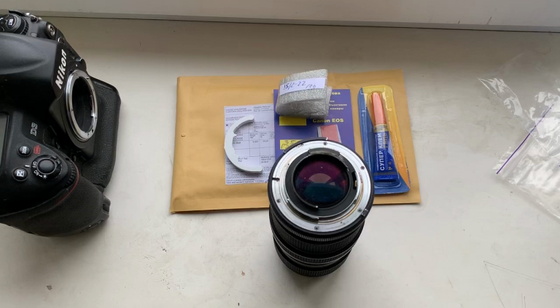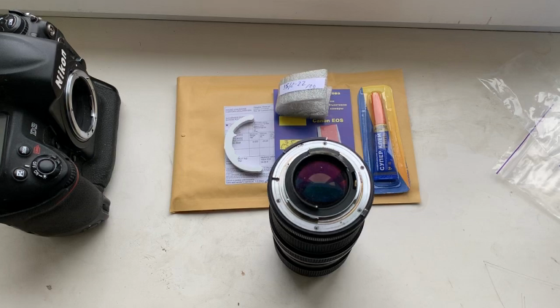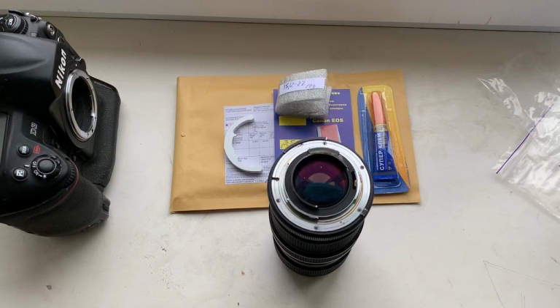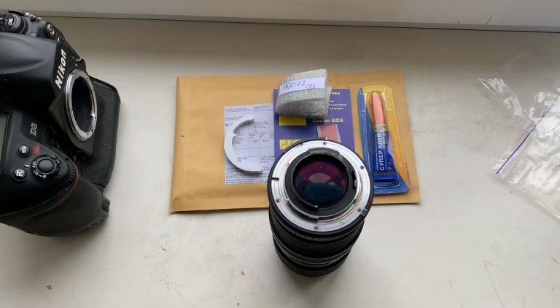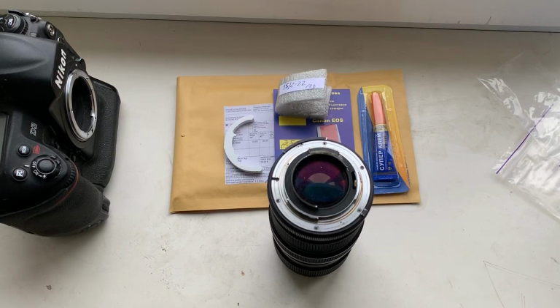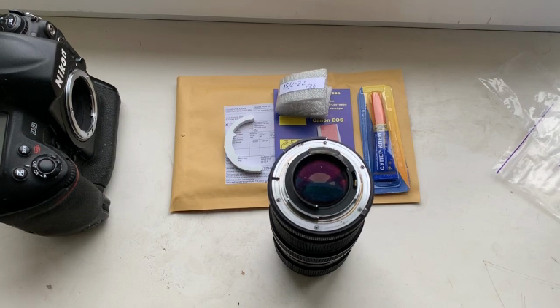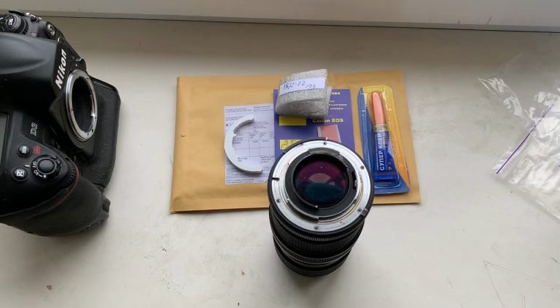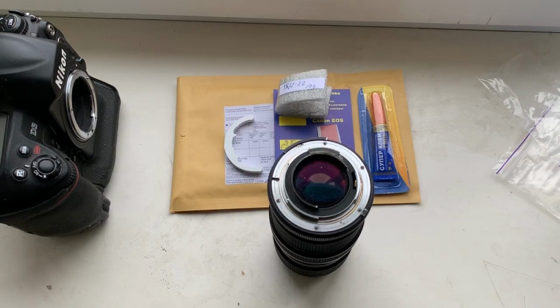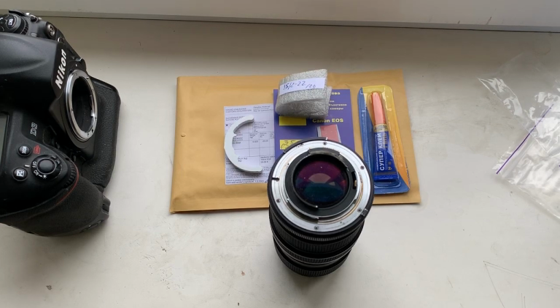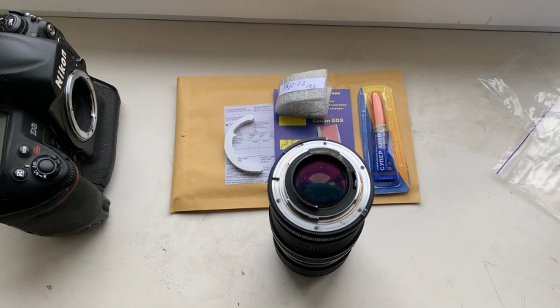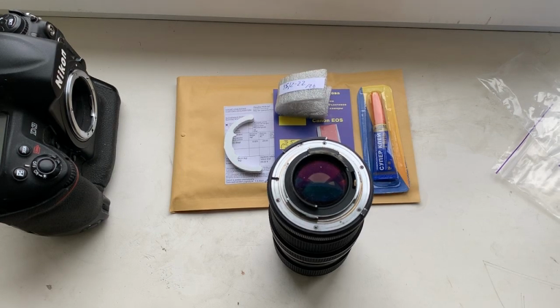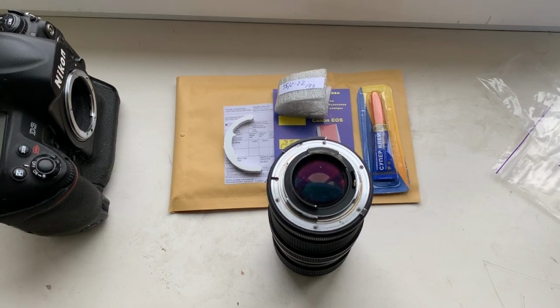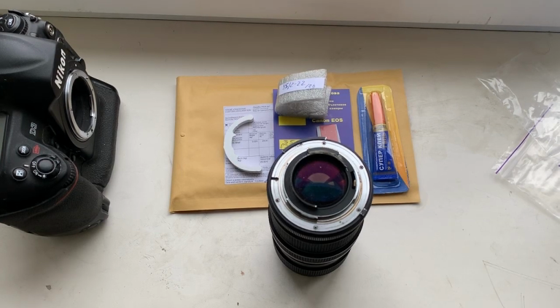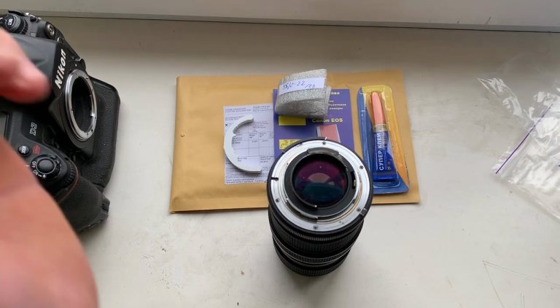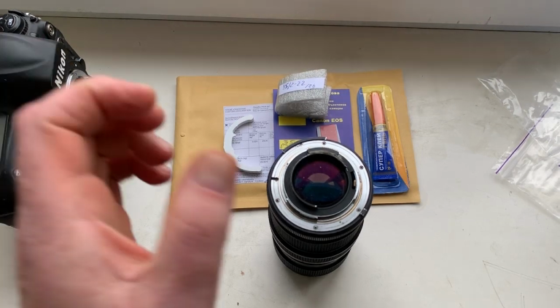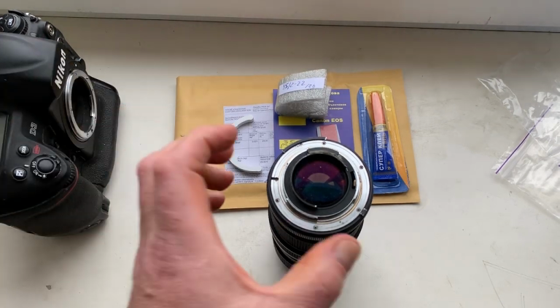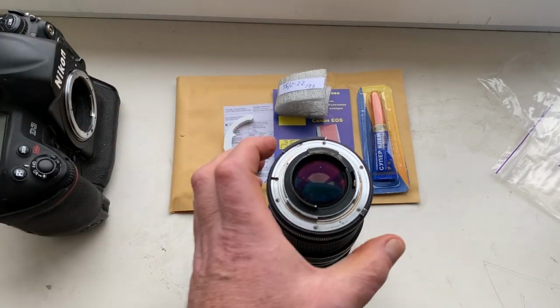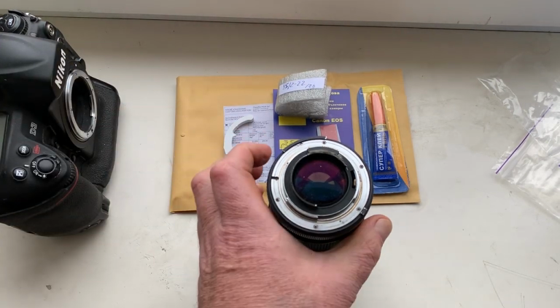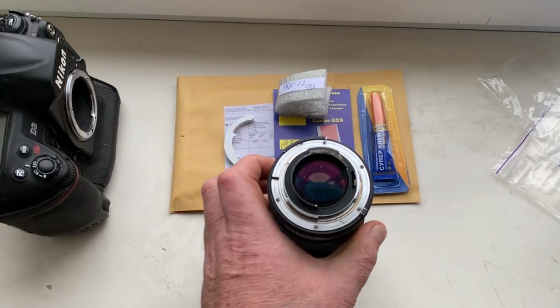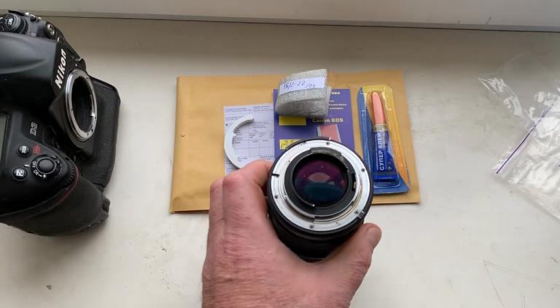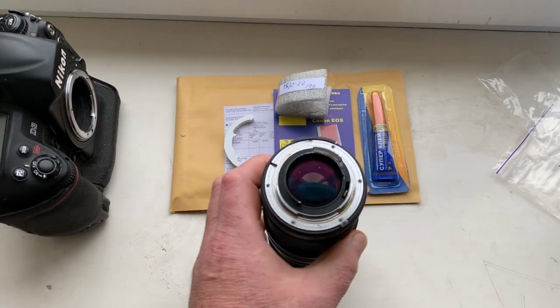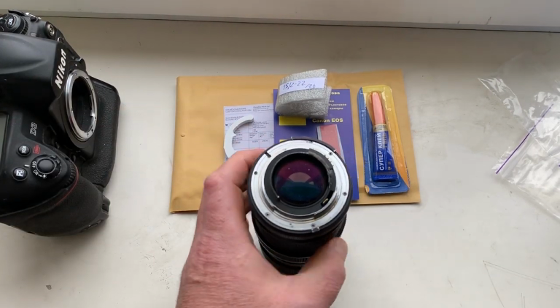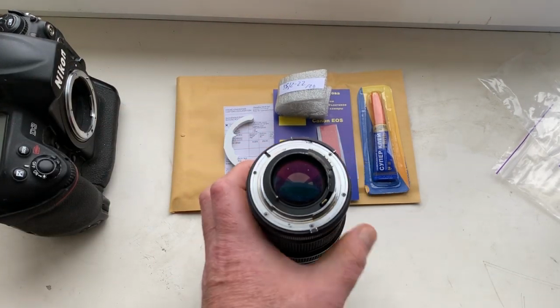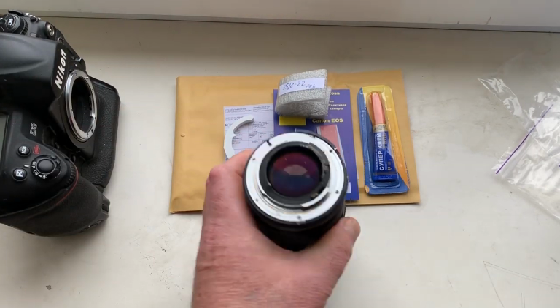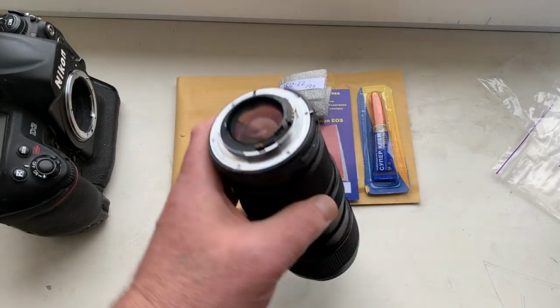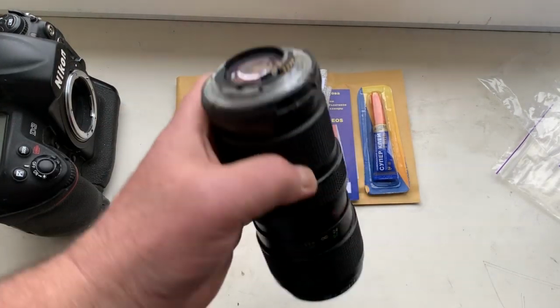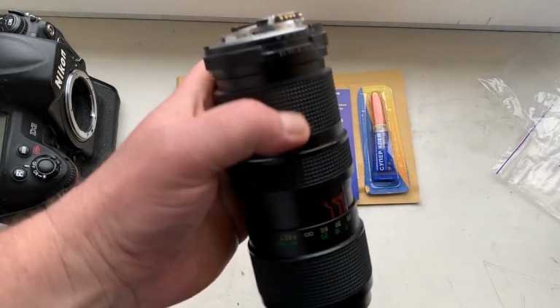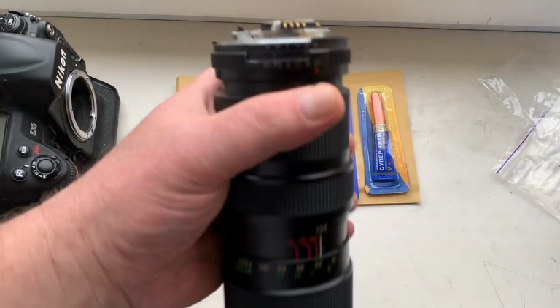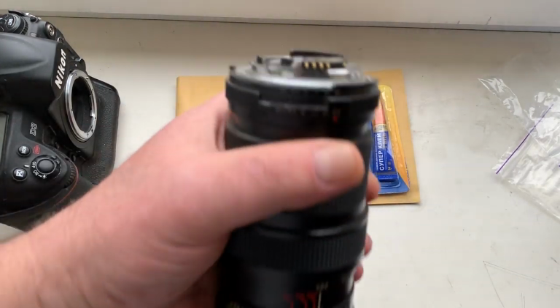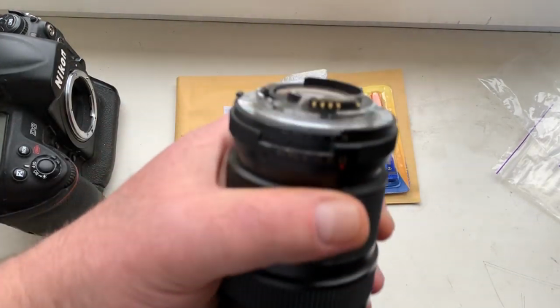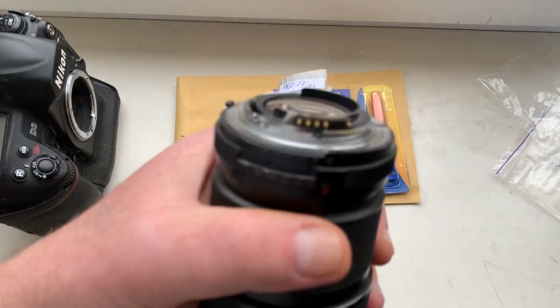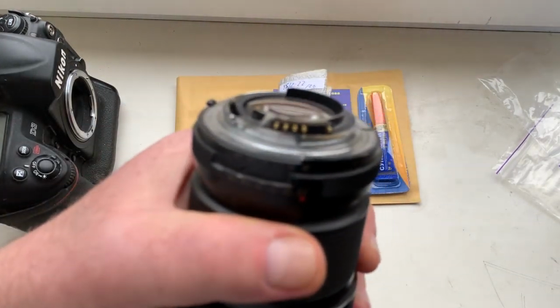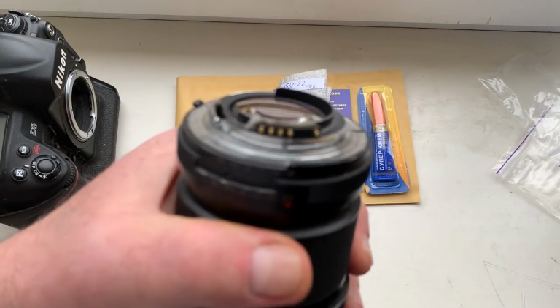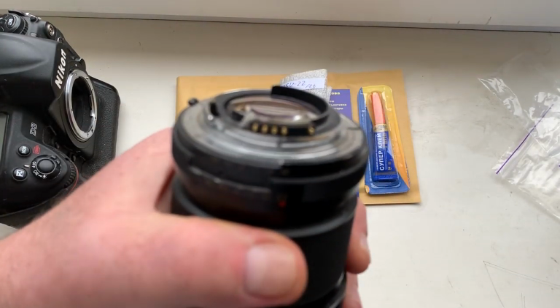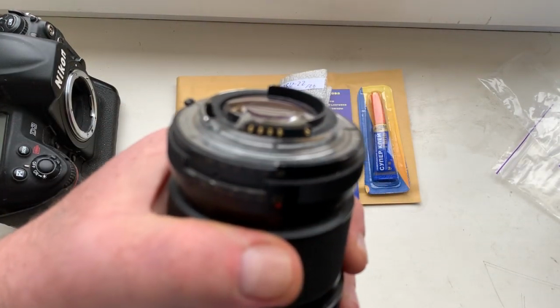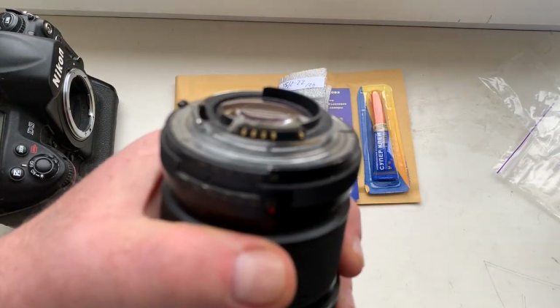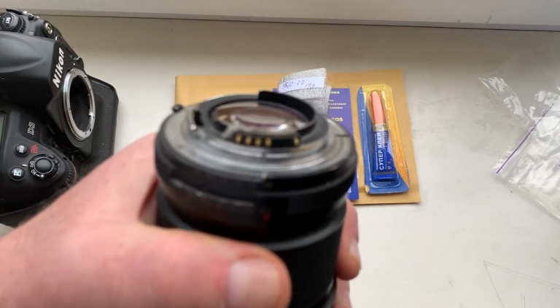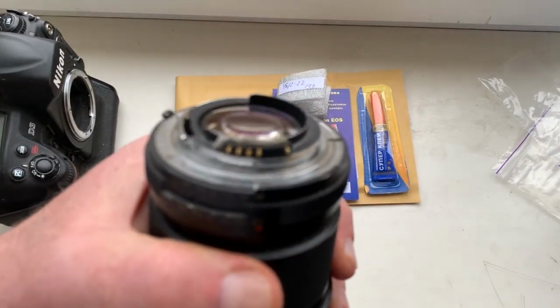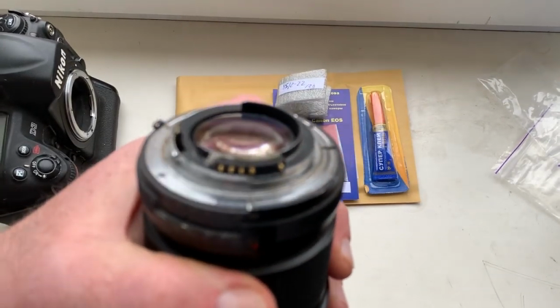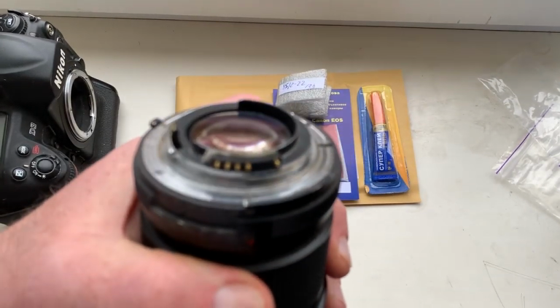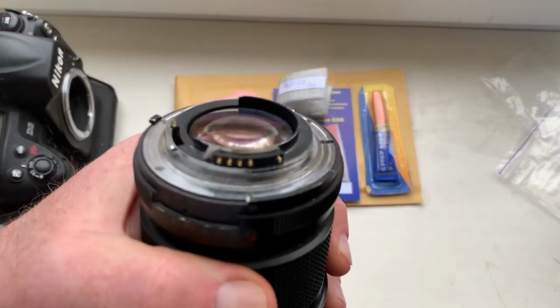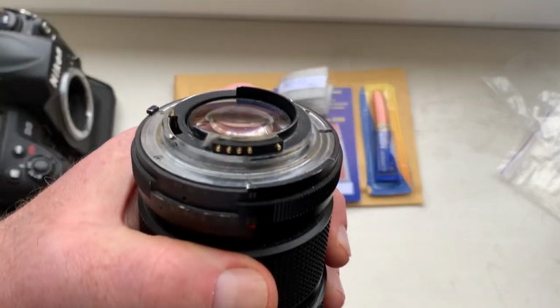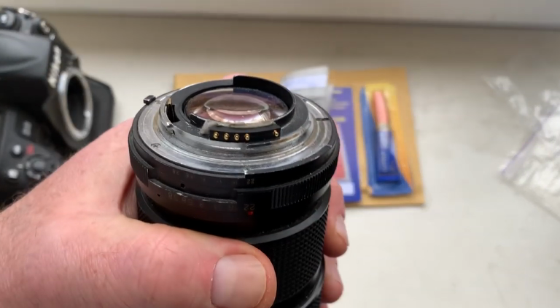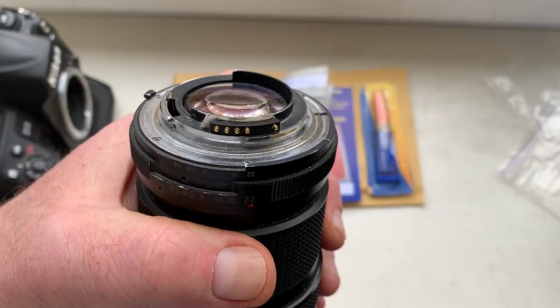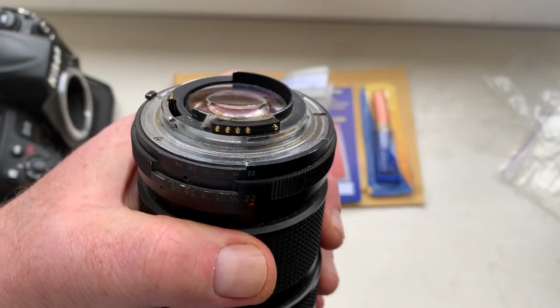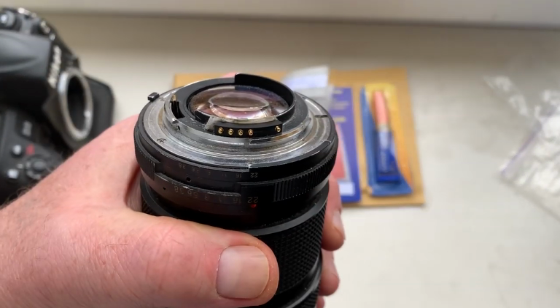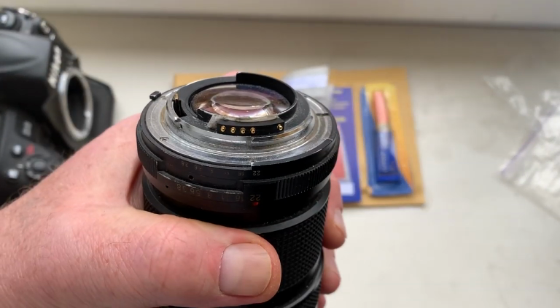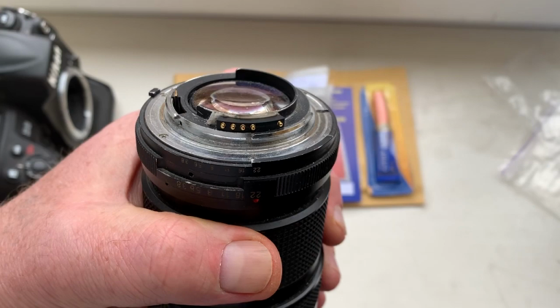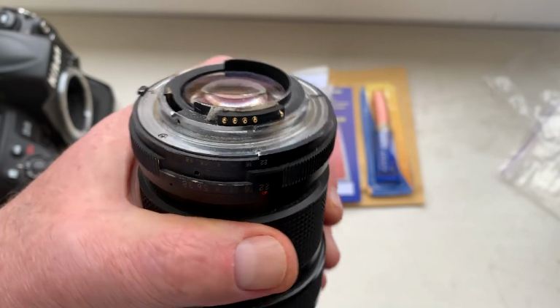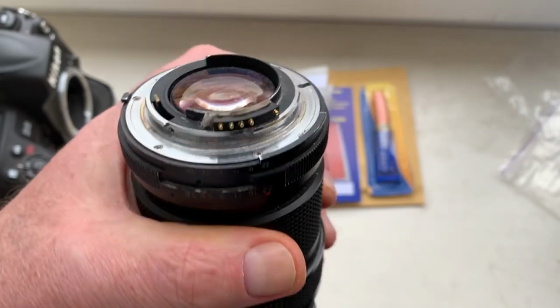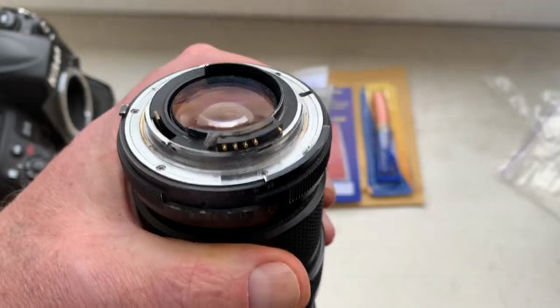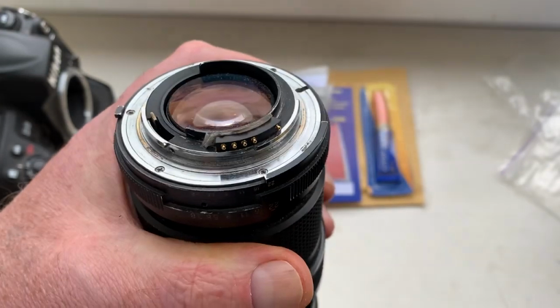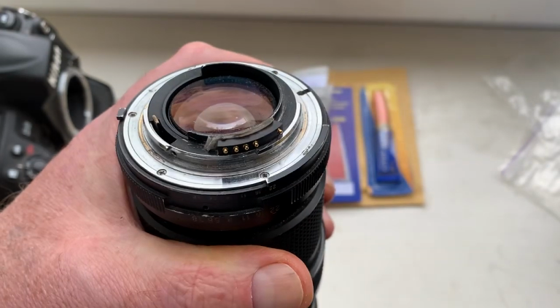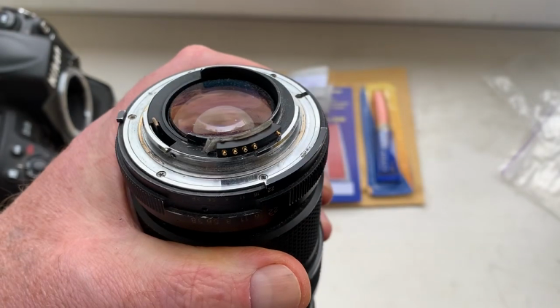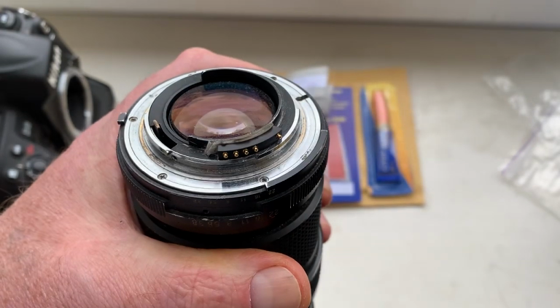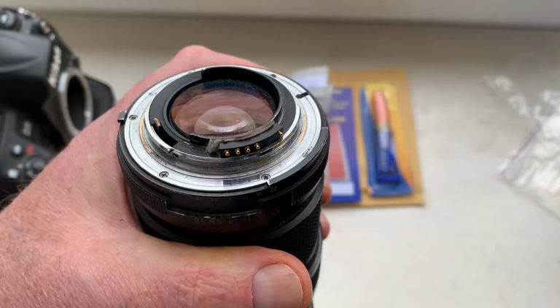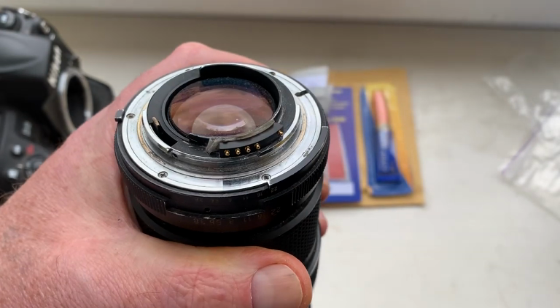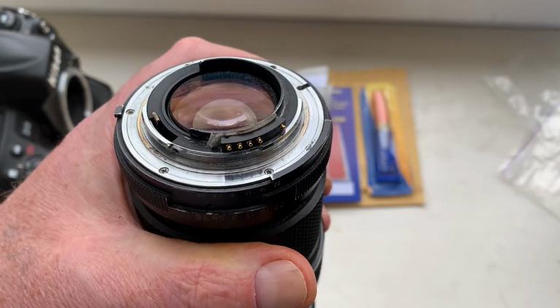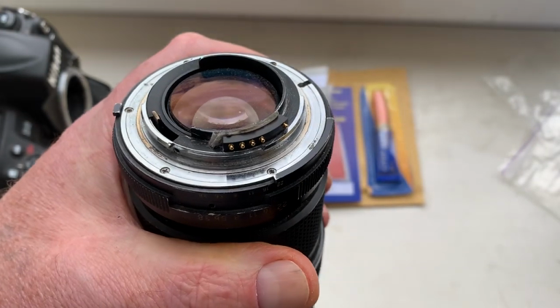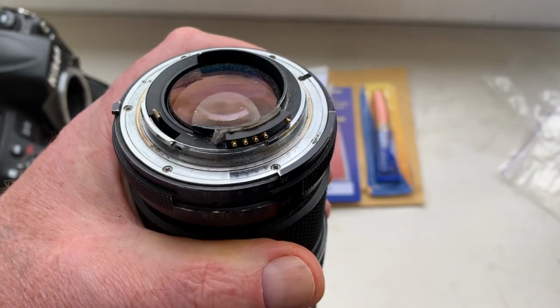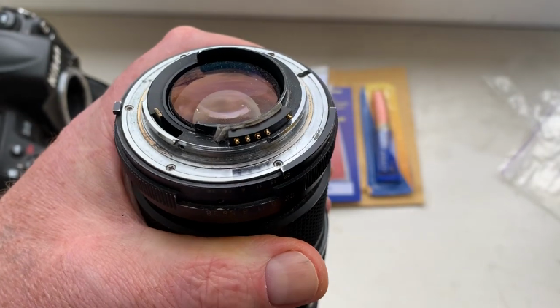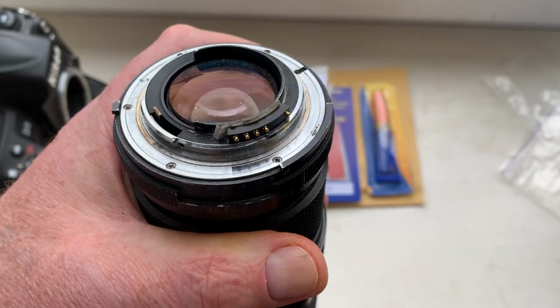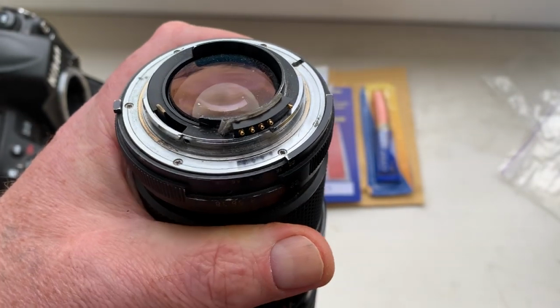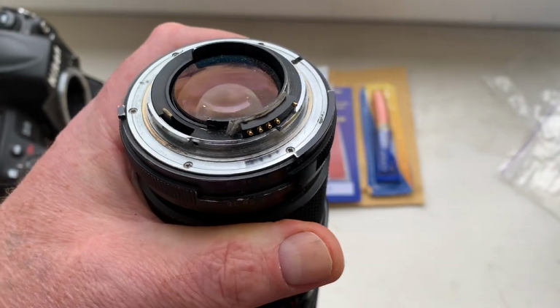Hello John, this video is about your new chip. Look, this is your chip on my testing lens.